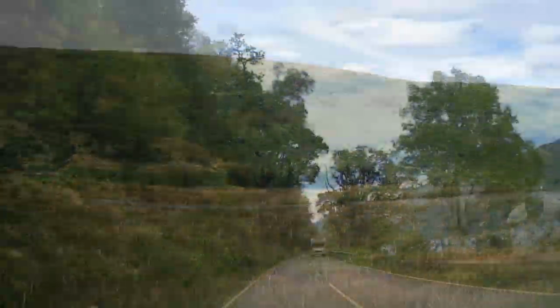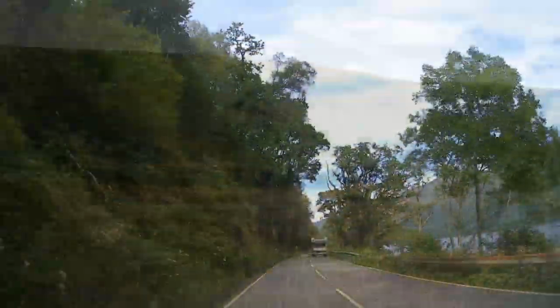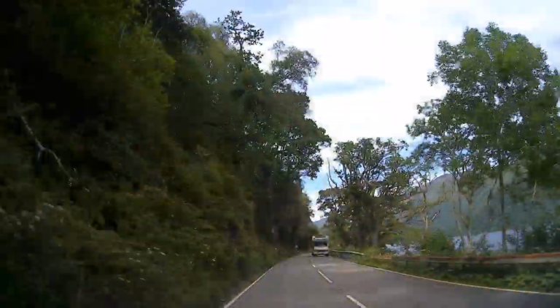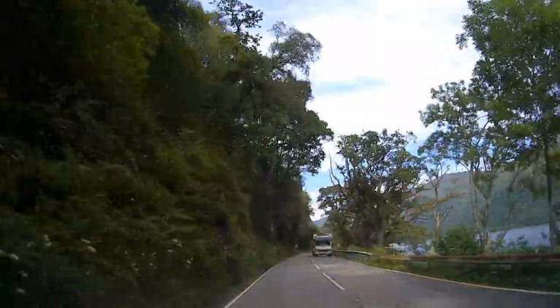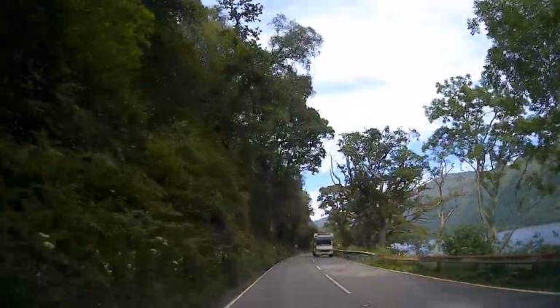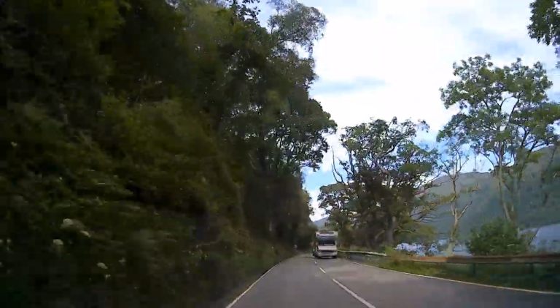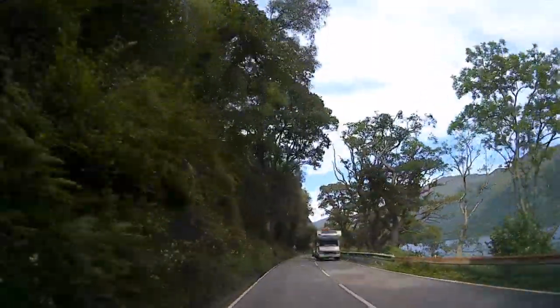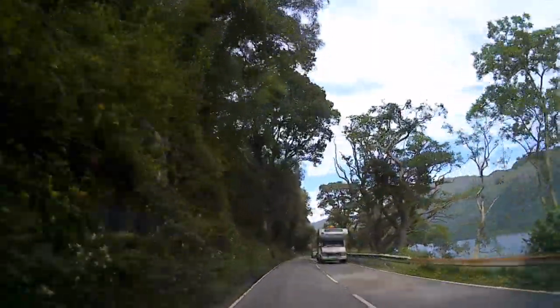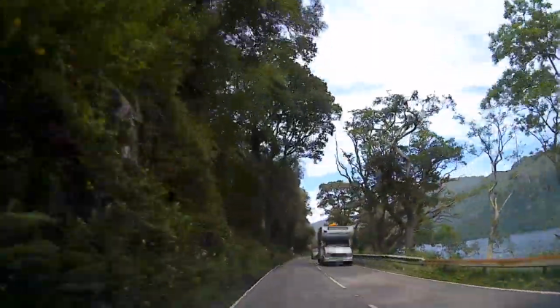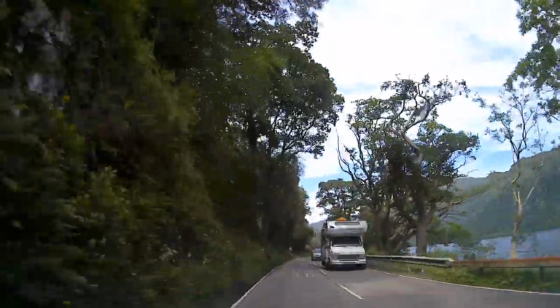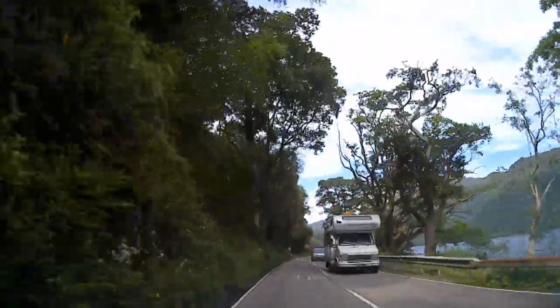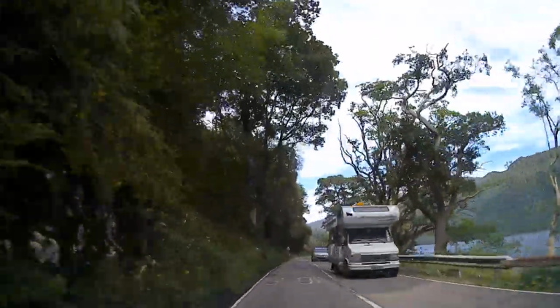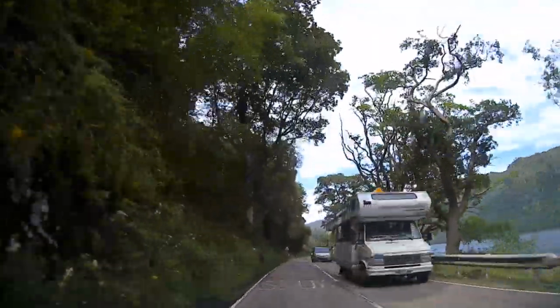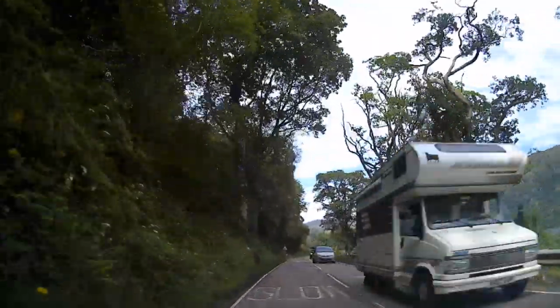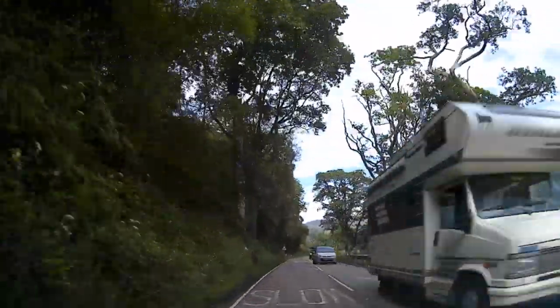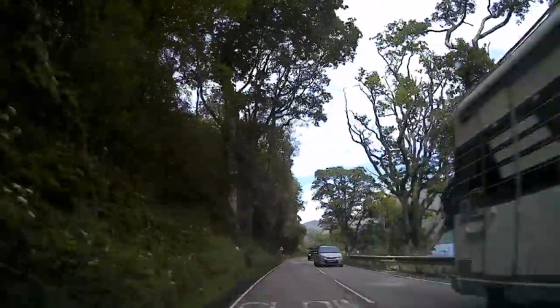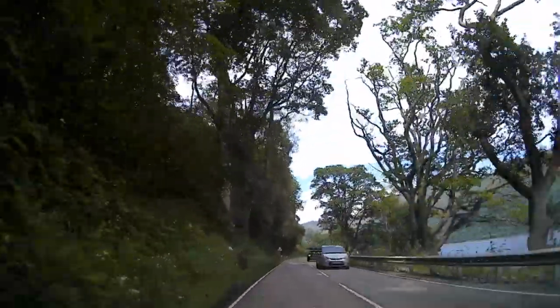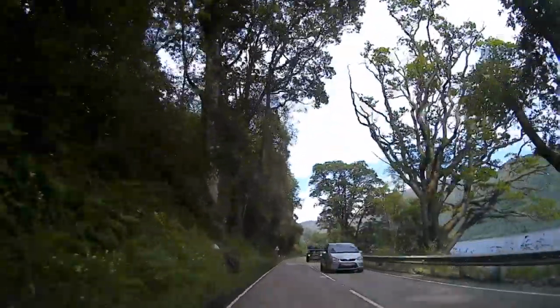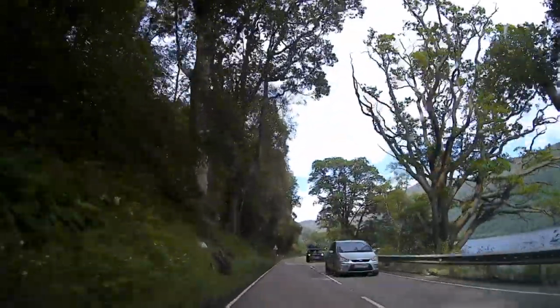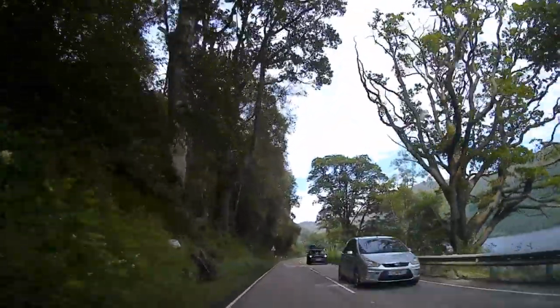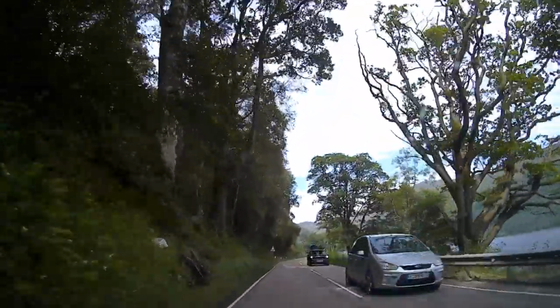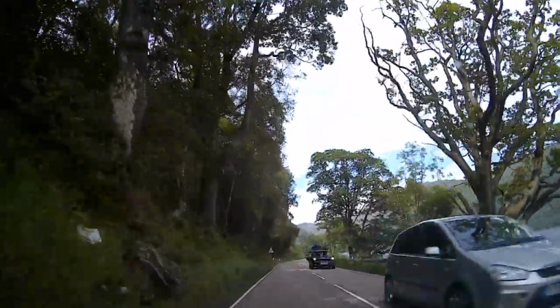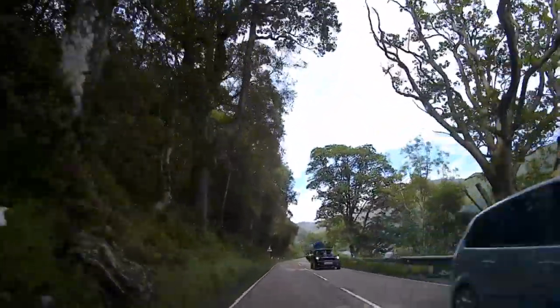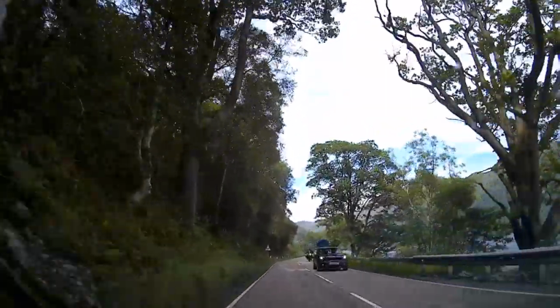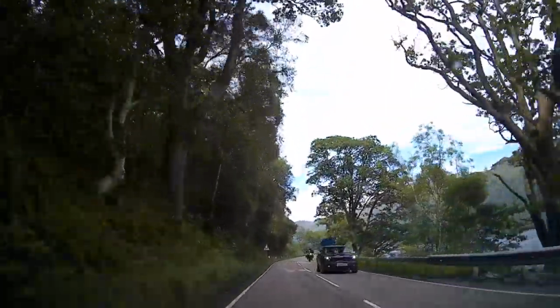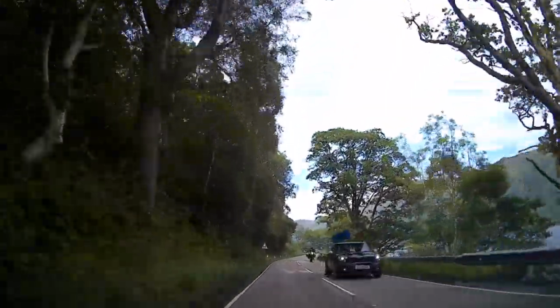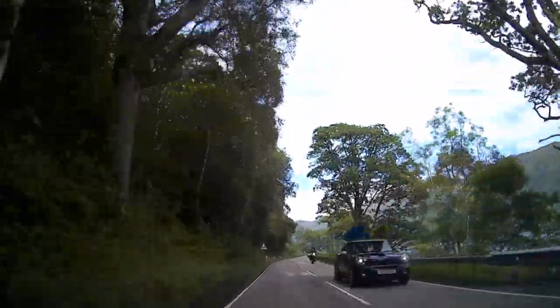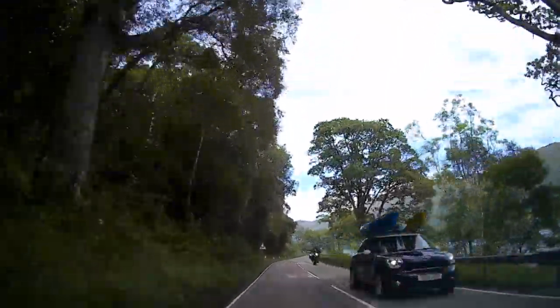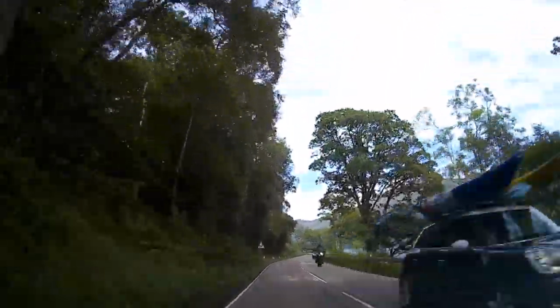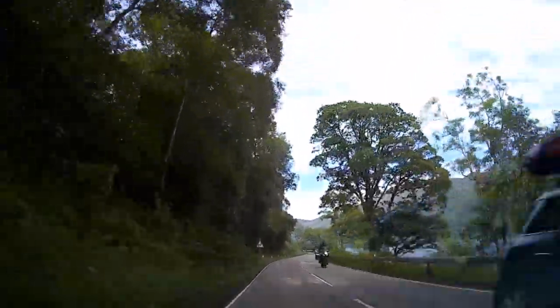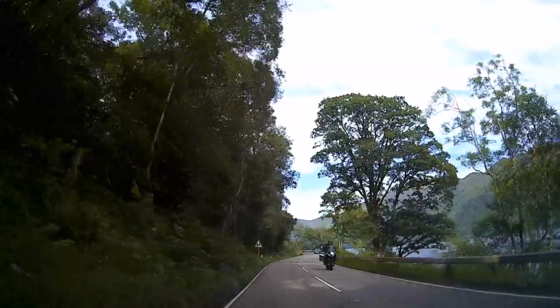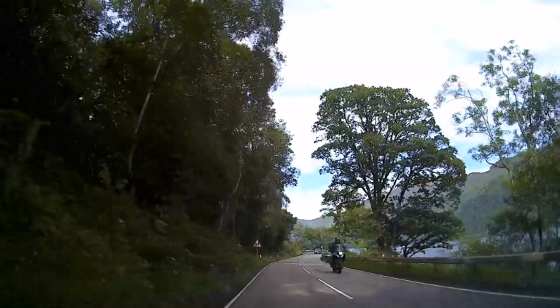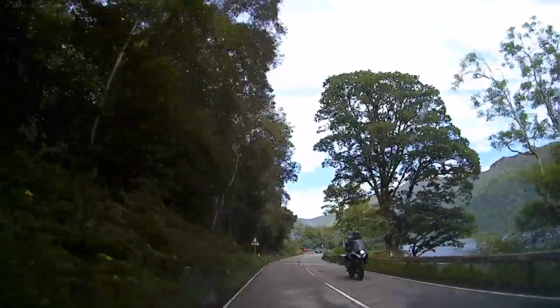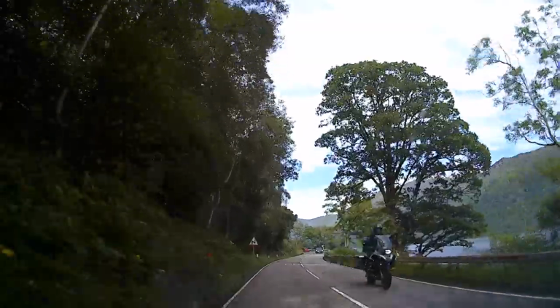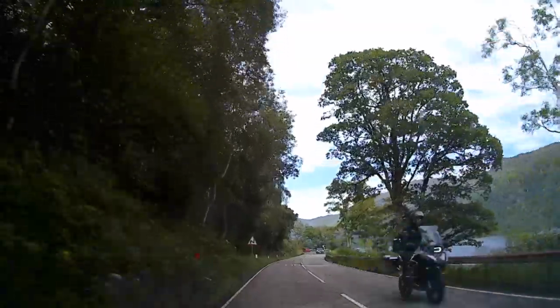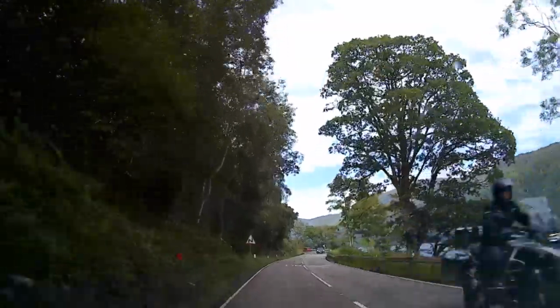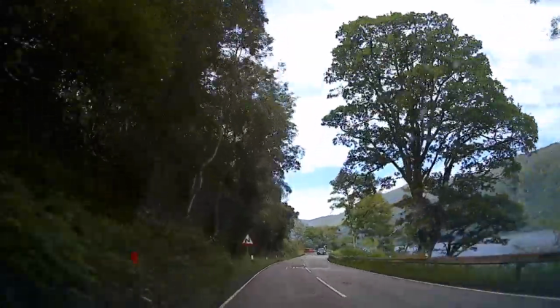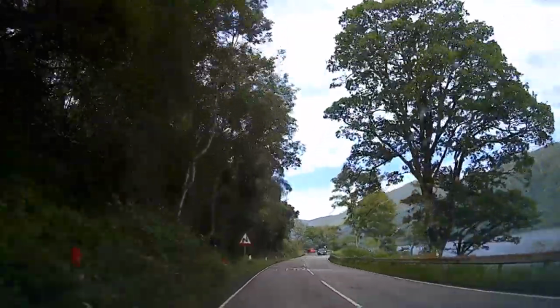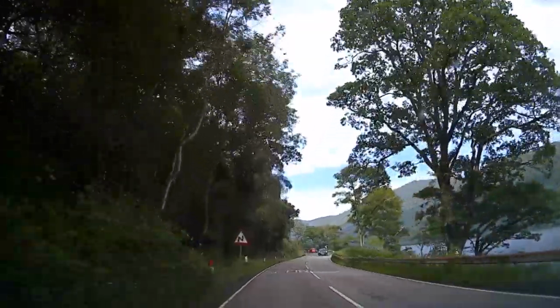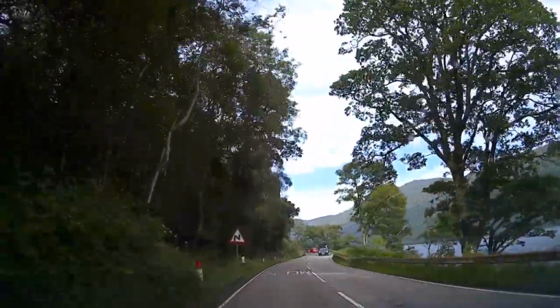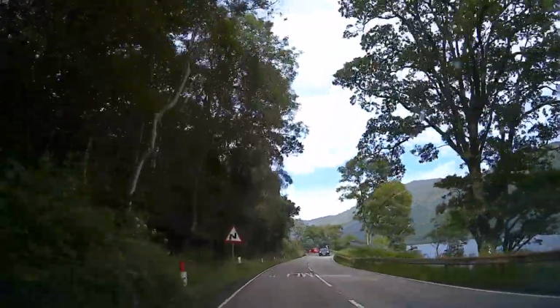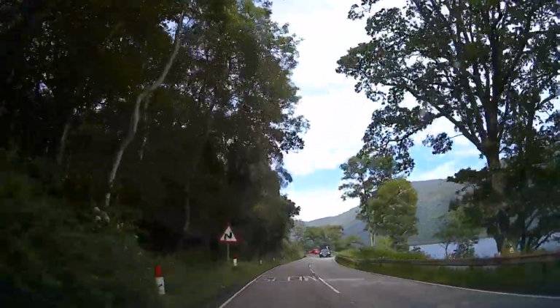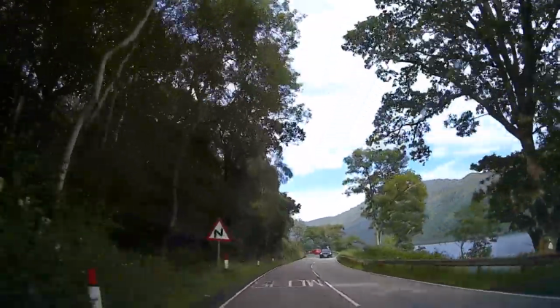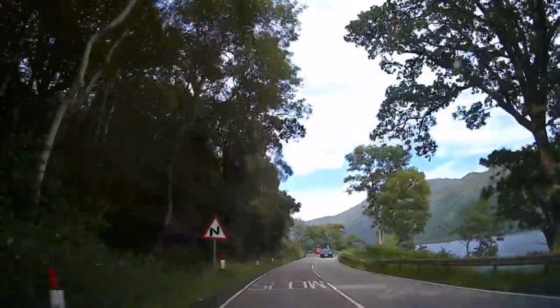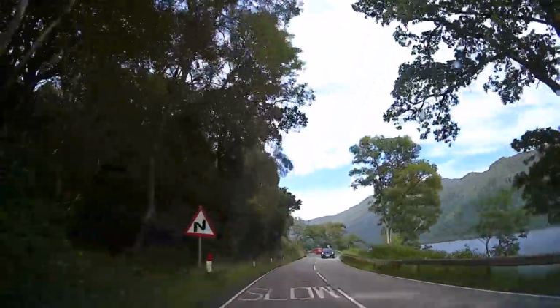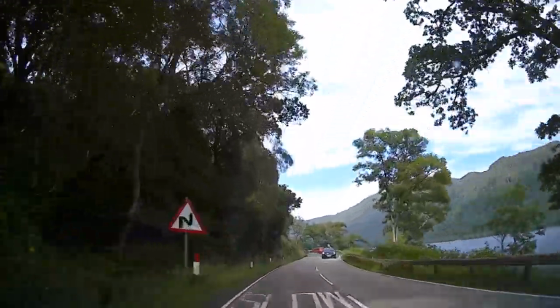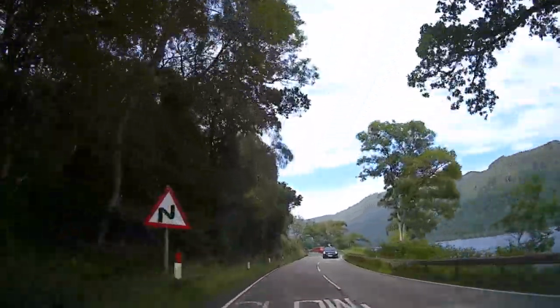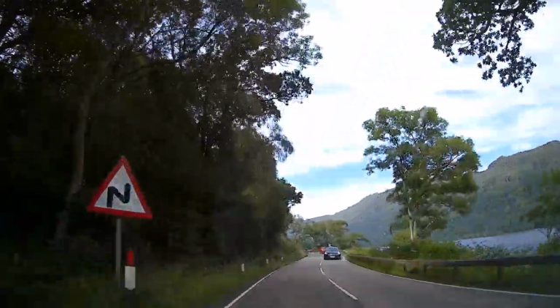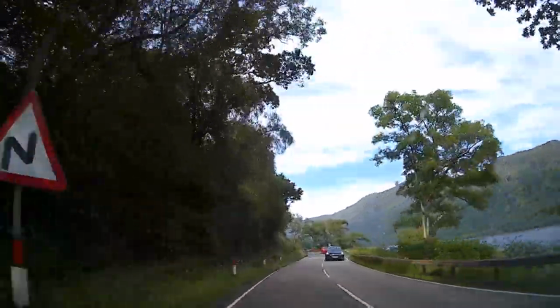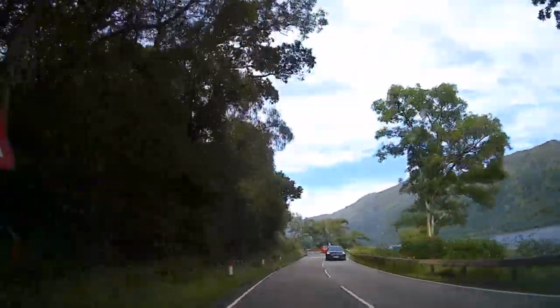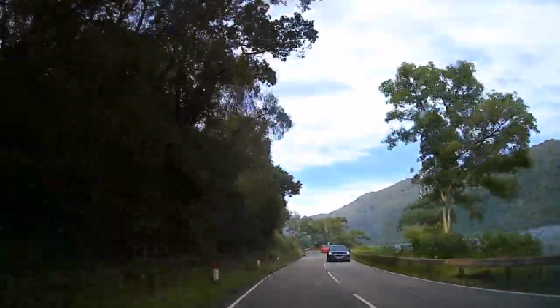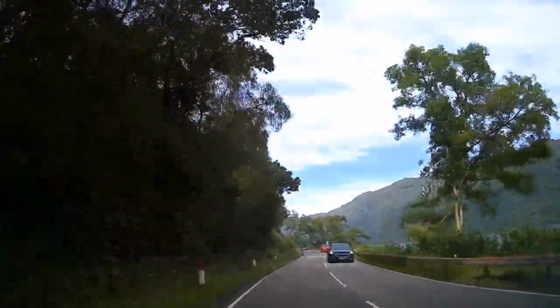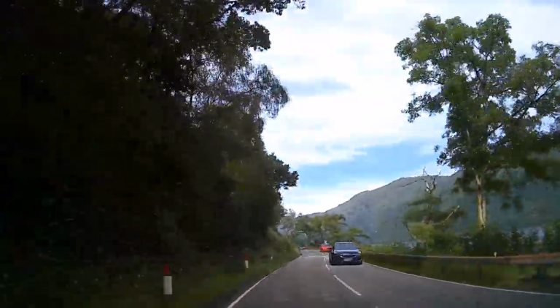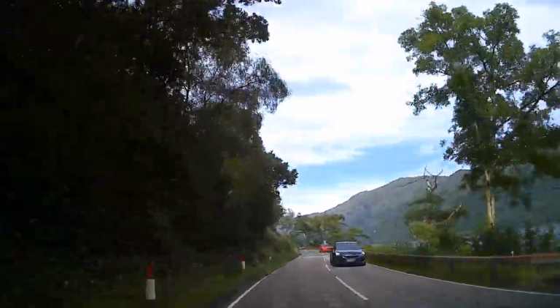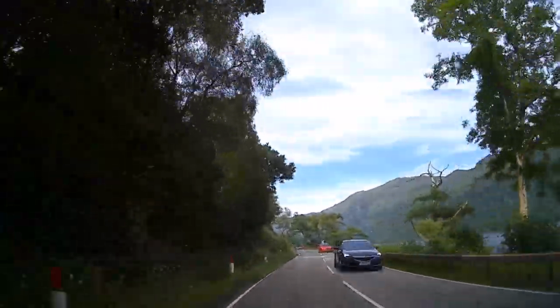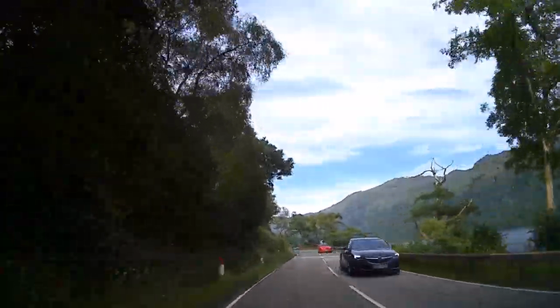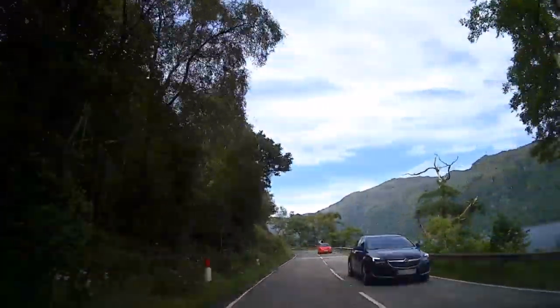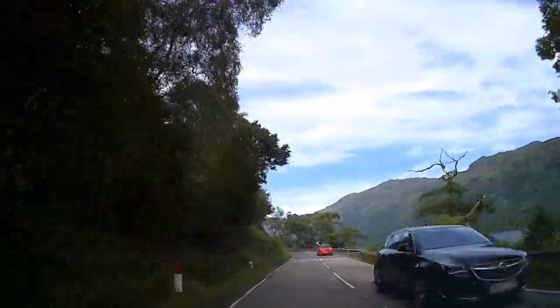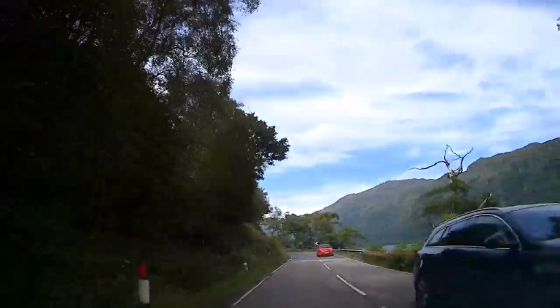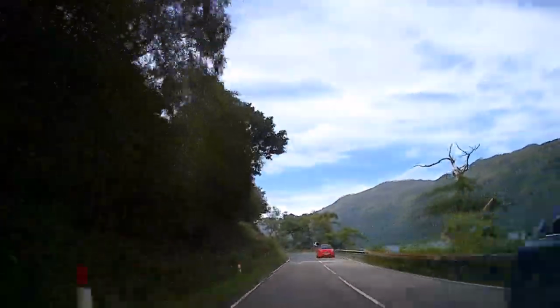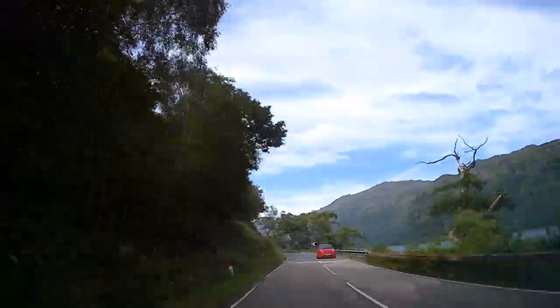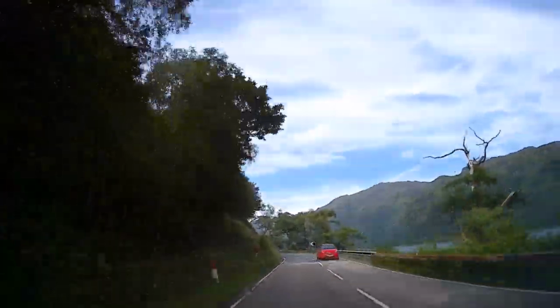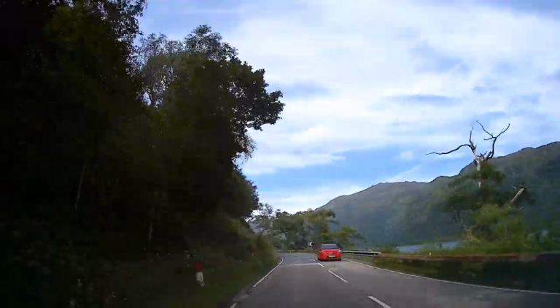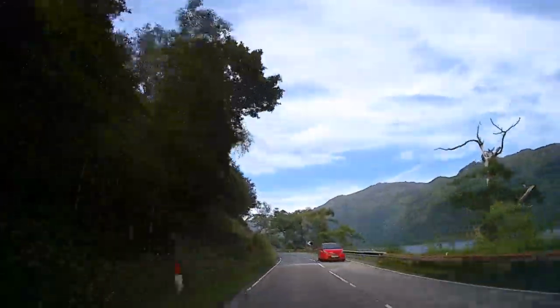Now we are heading towards our next destination, the Falls of Dokkart. It is about a one hour drive from Luss village.